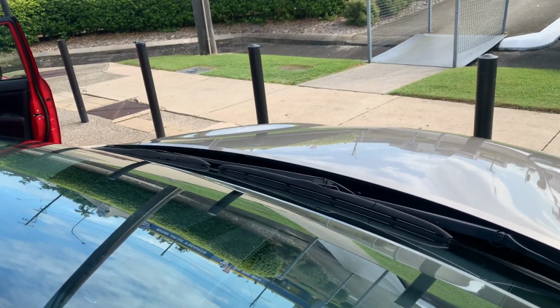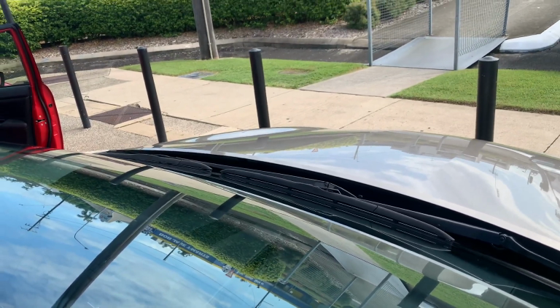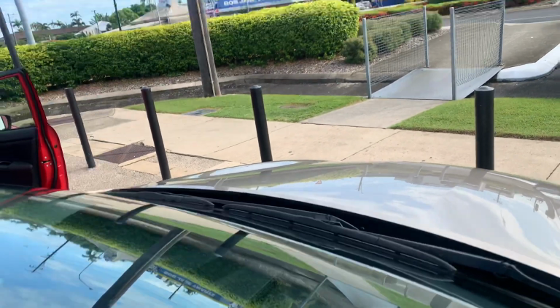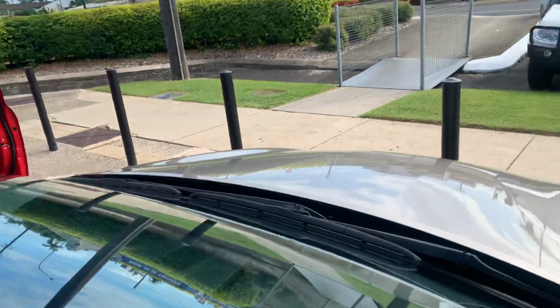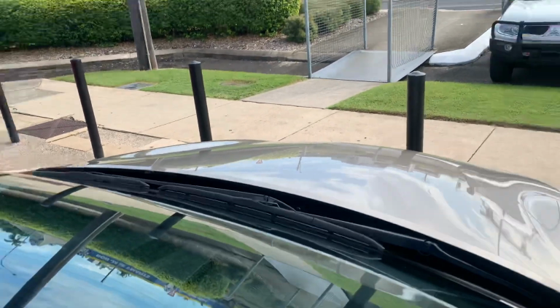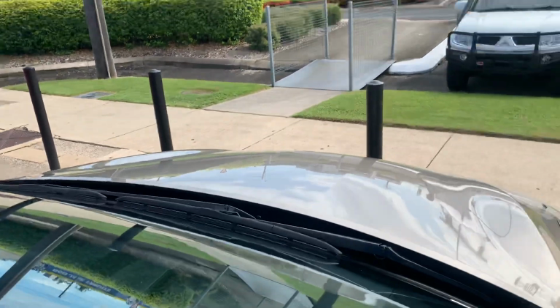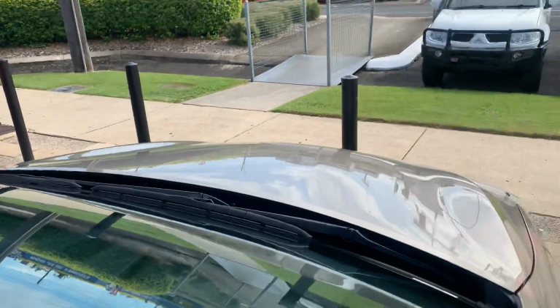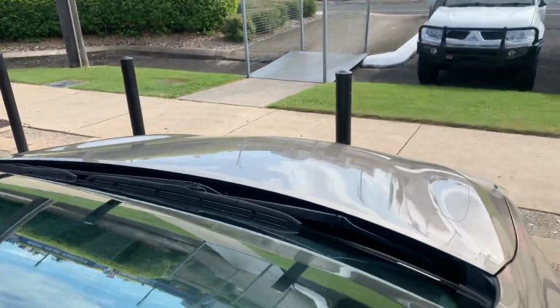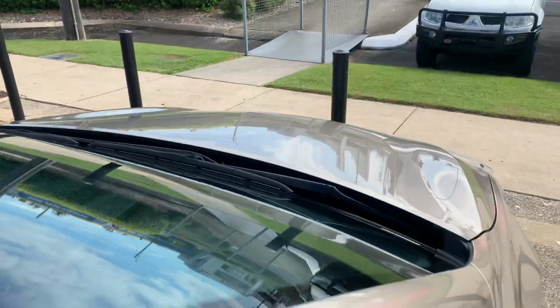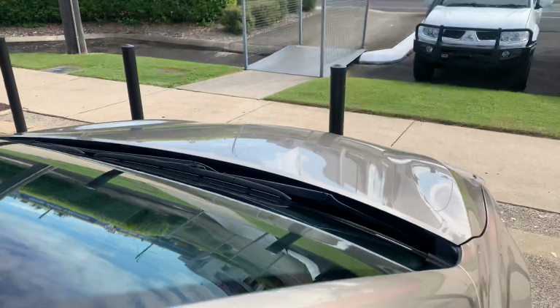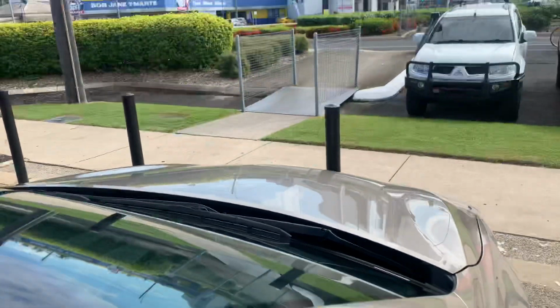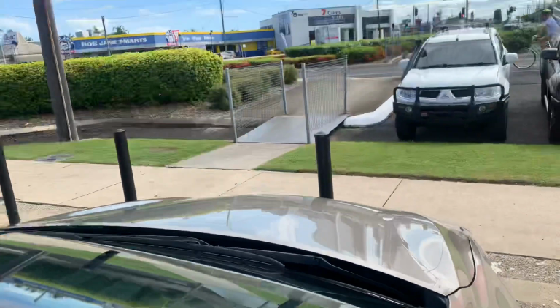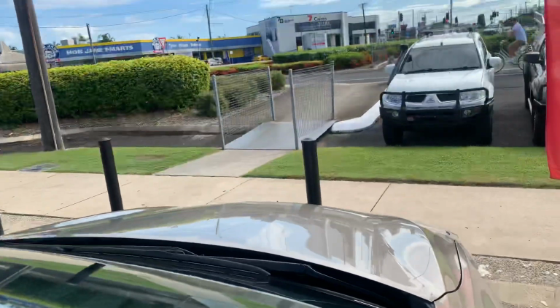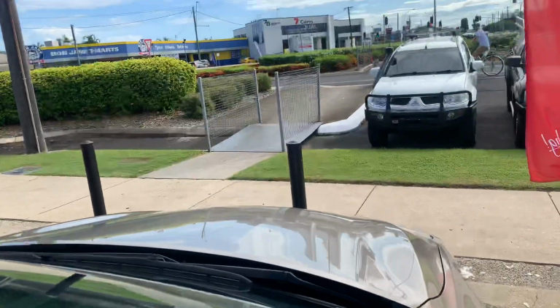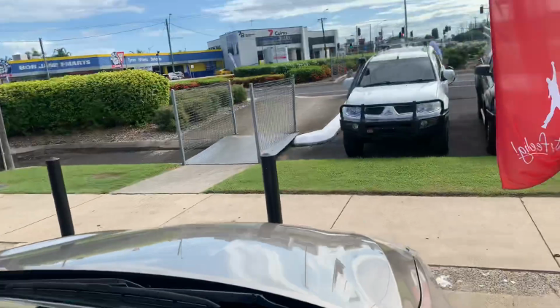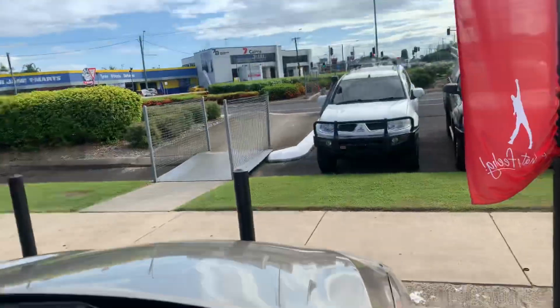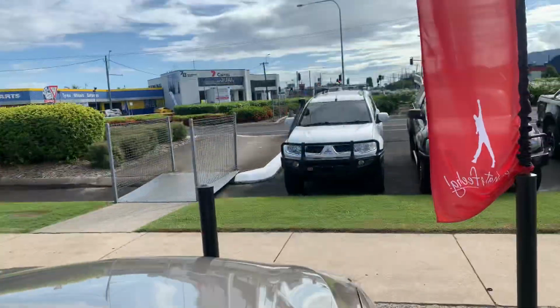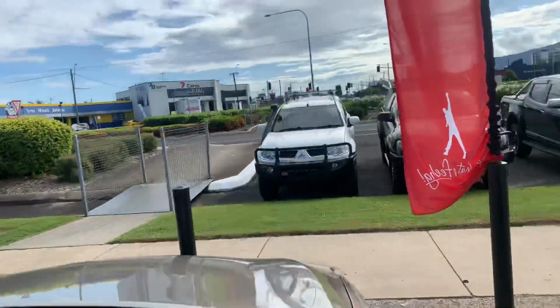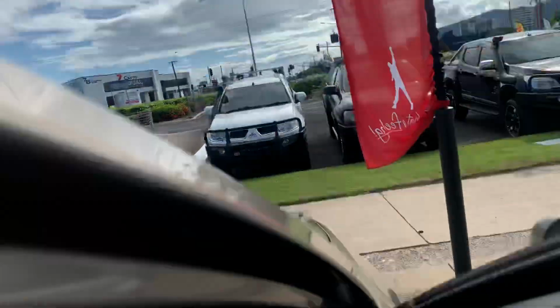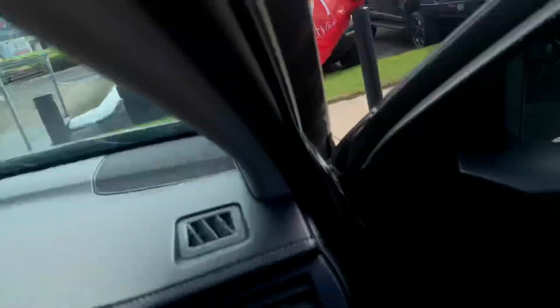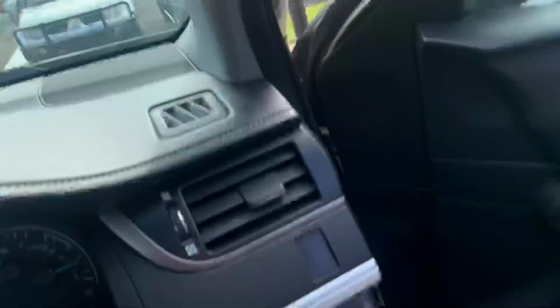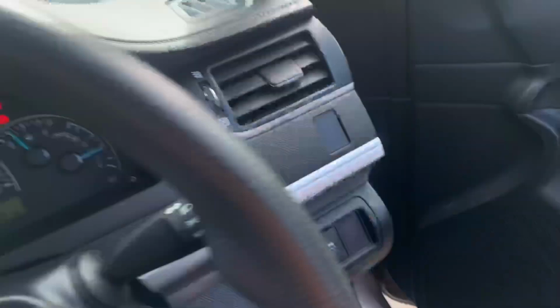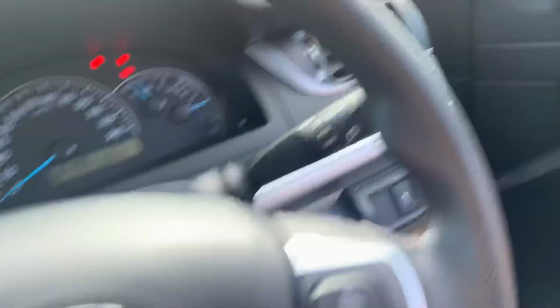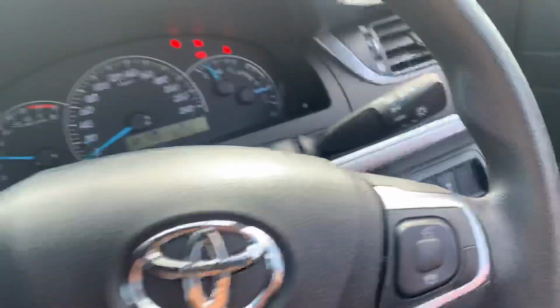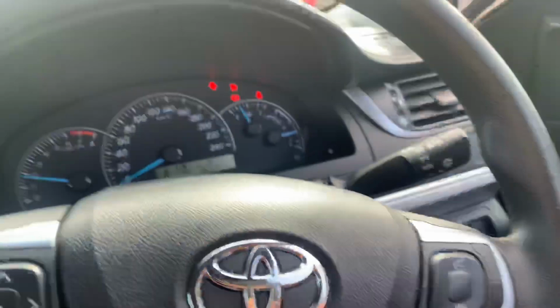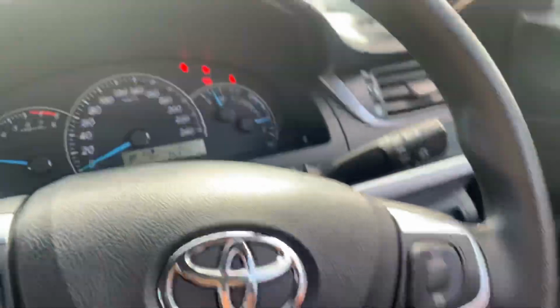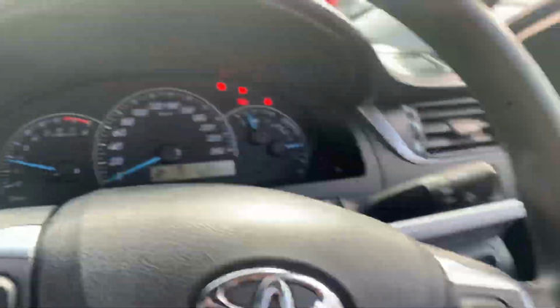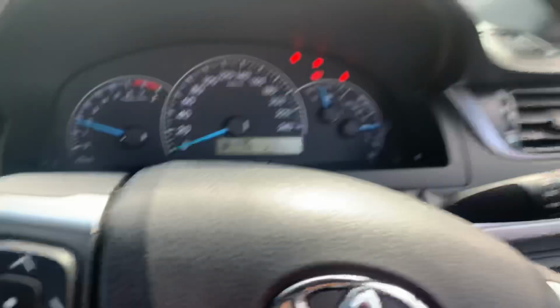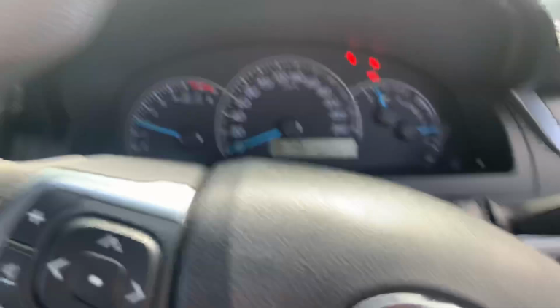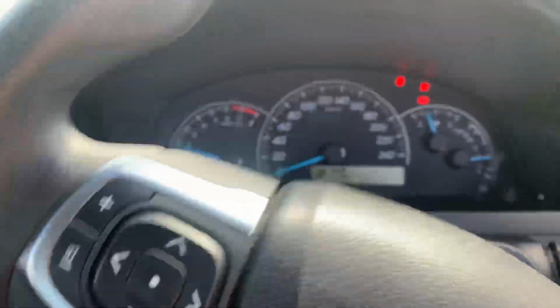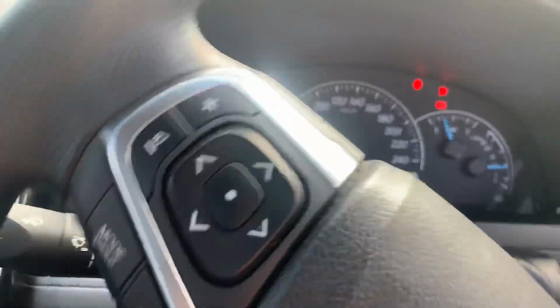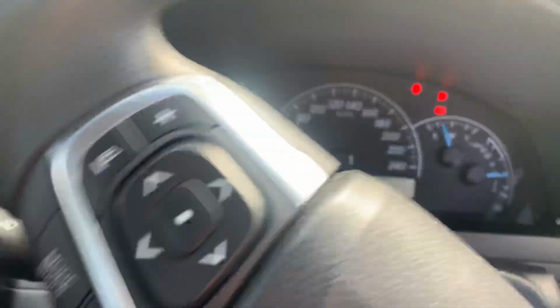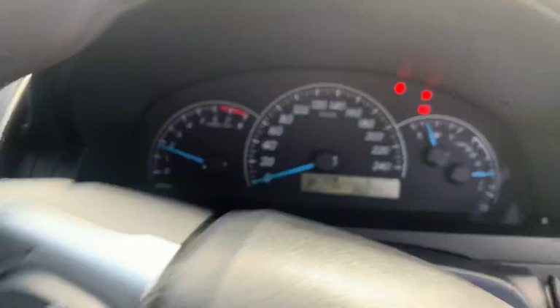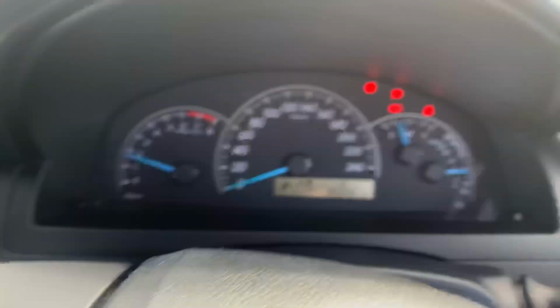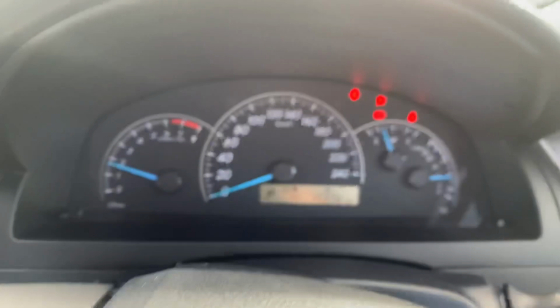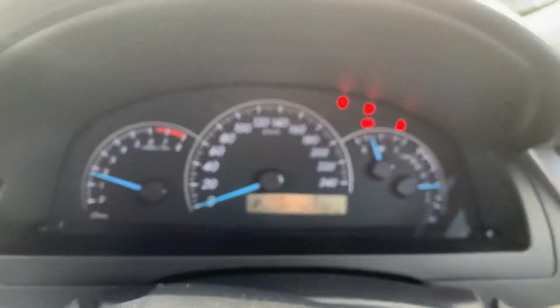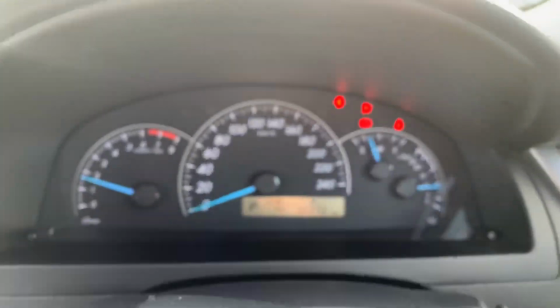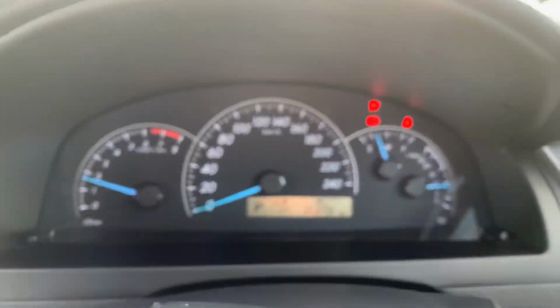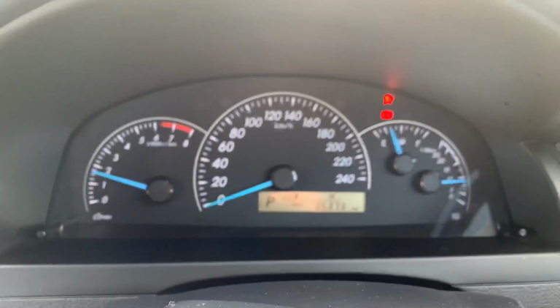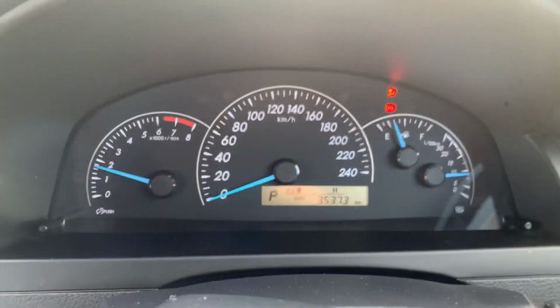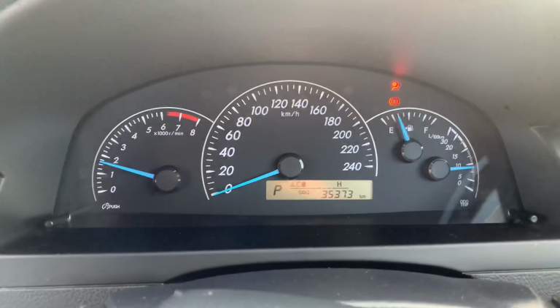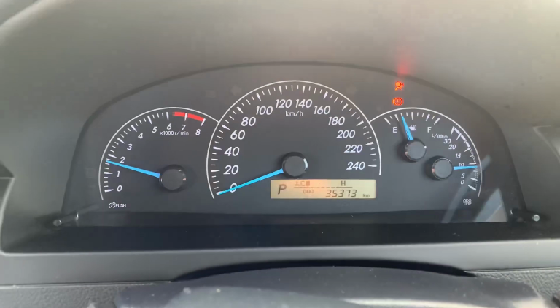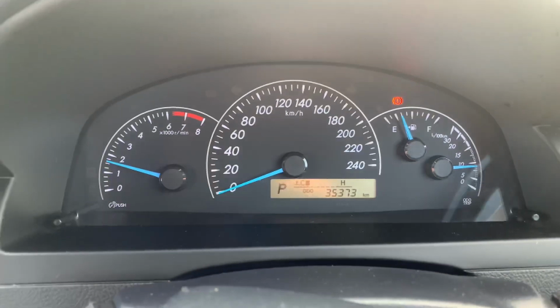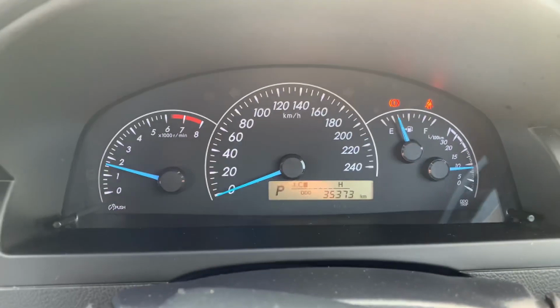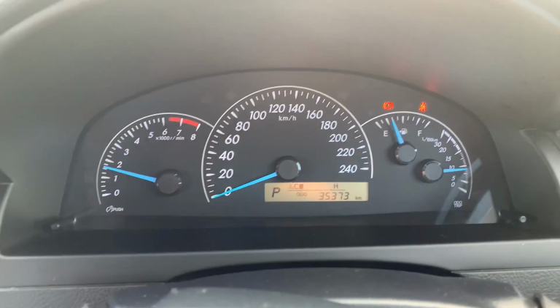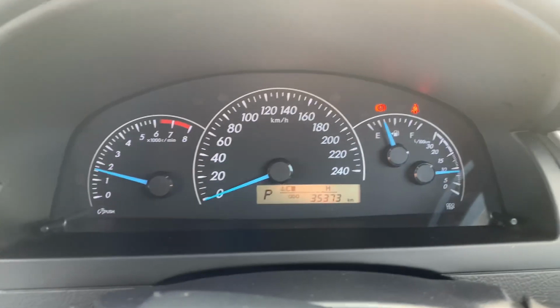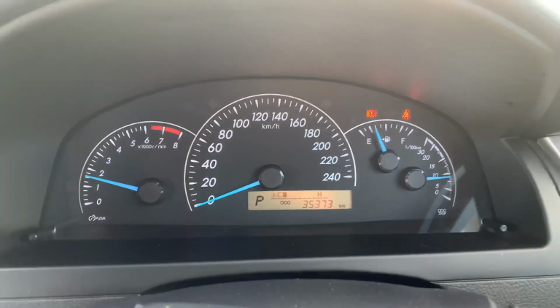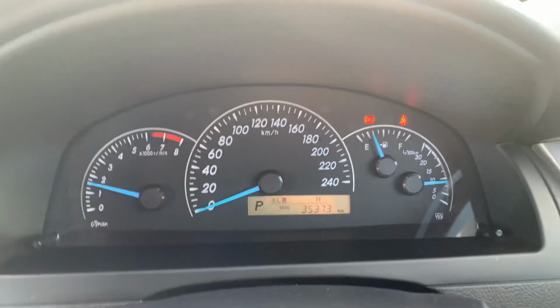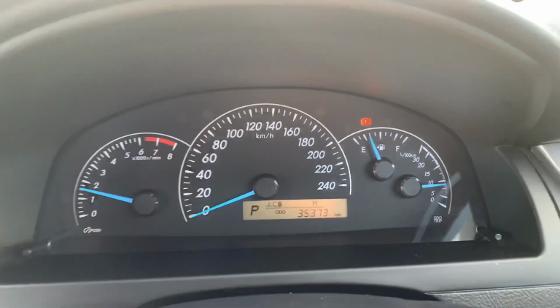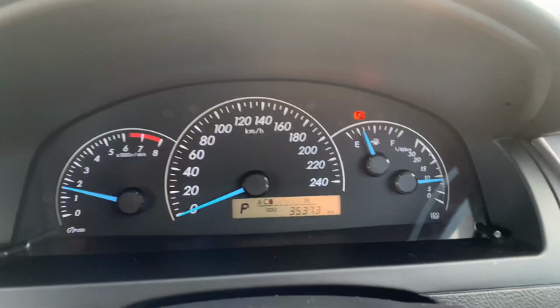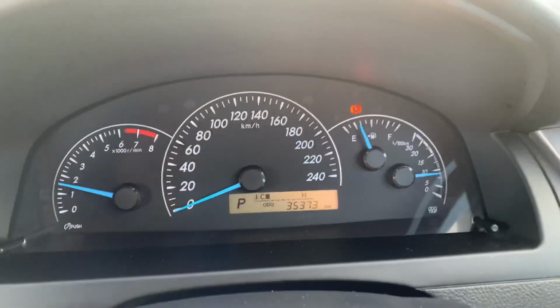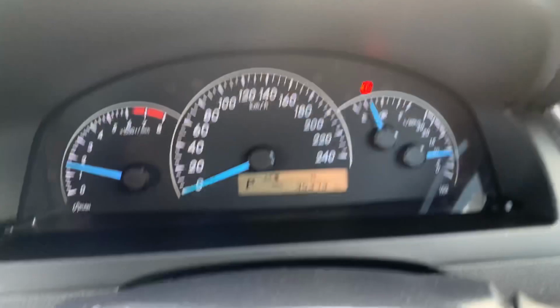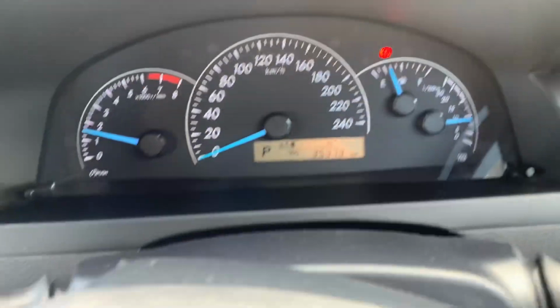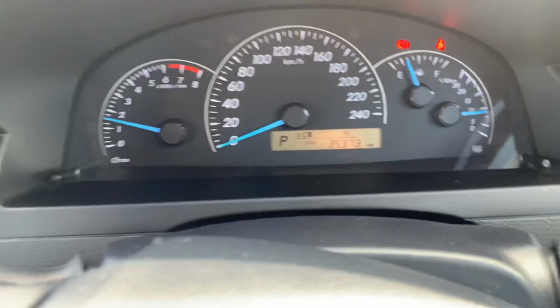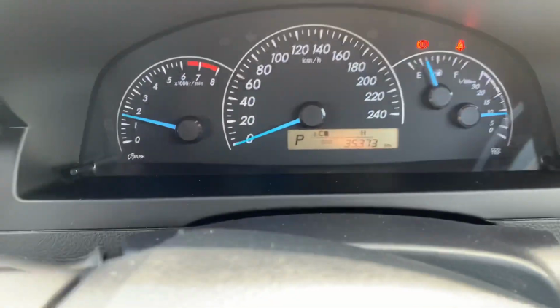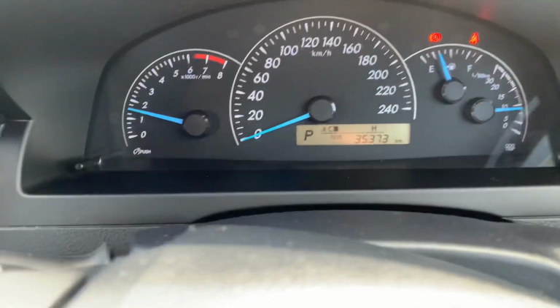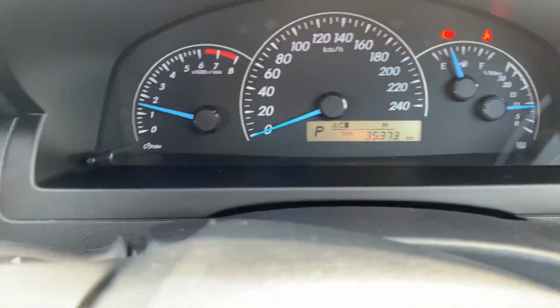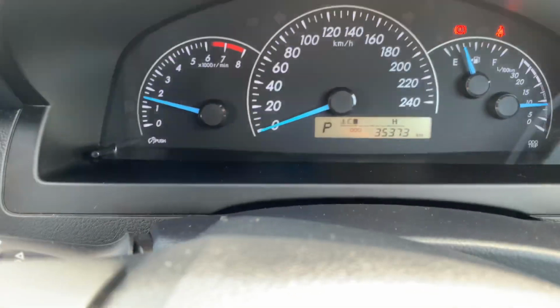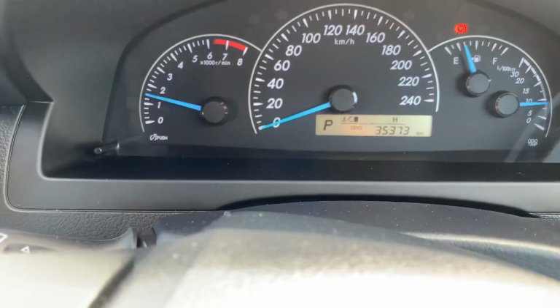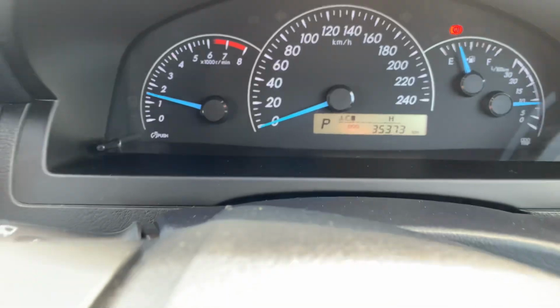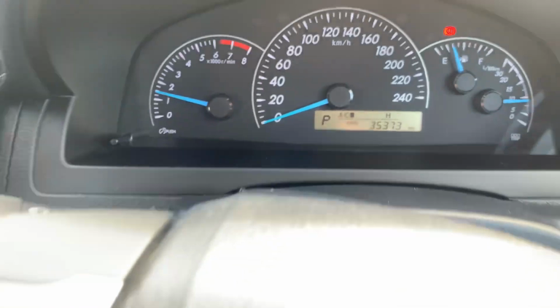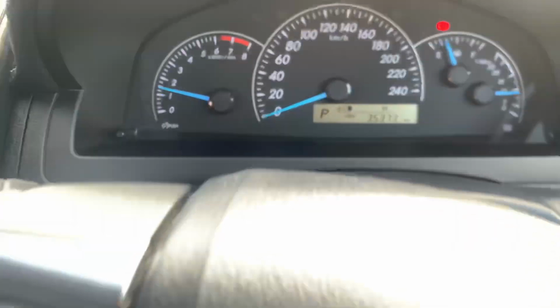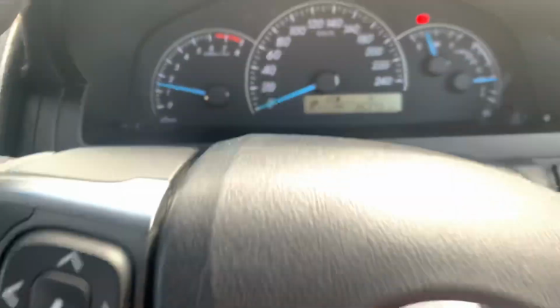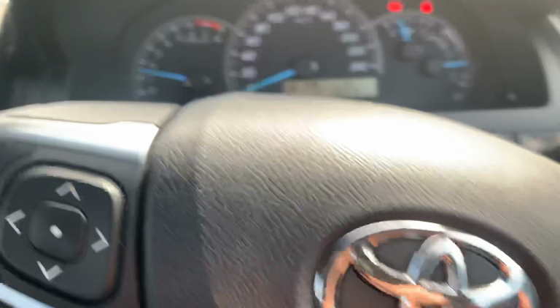As you can see, starts first time. It's gone exactly 35,373 kilometres.